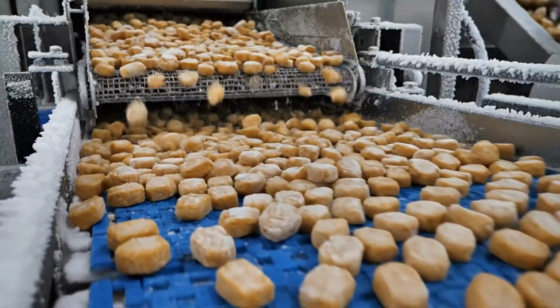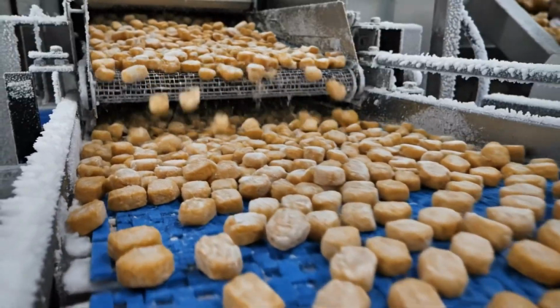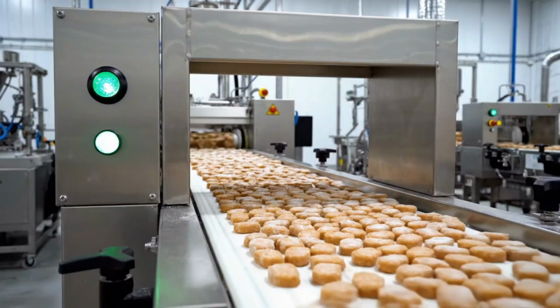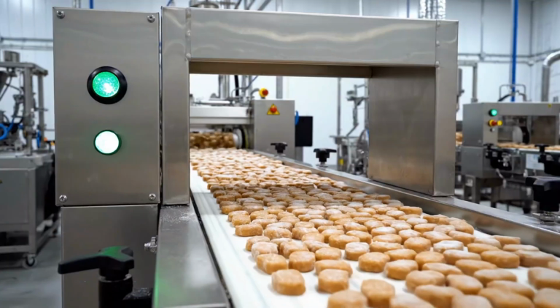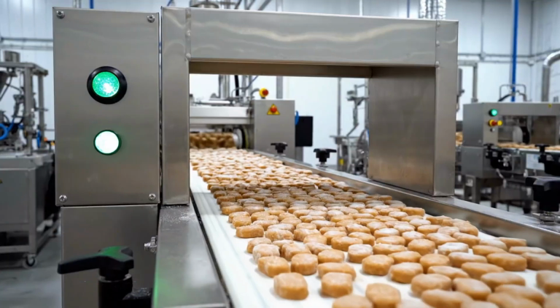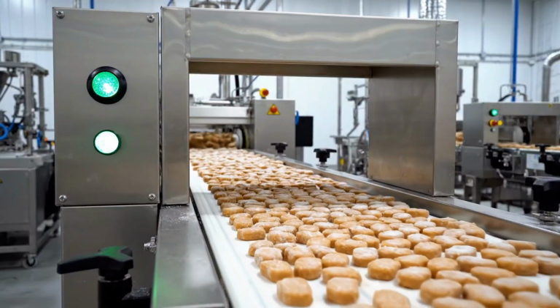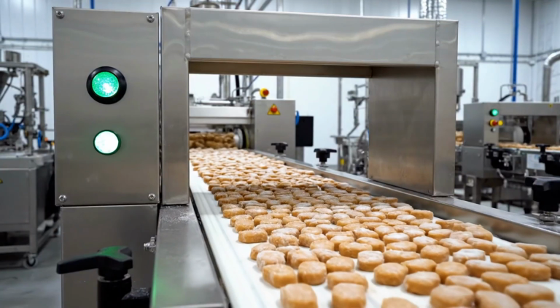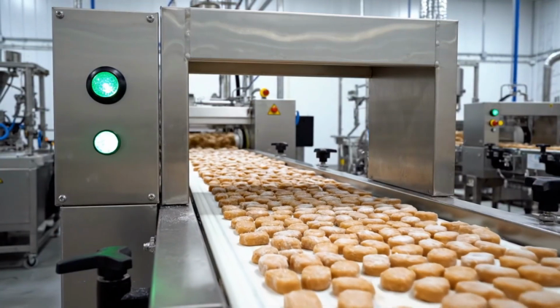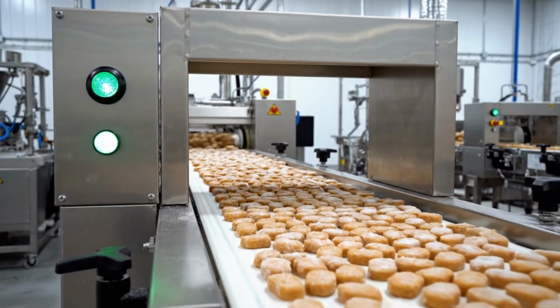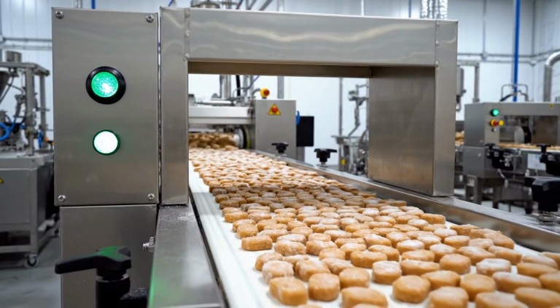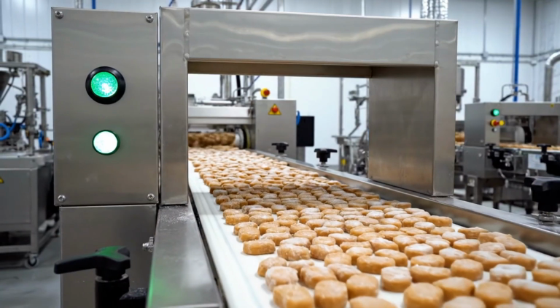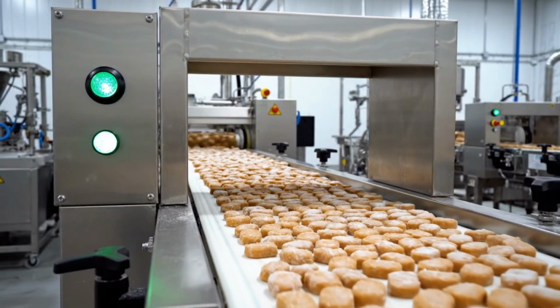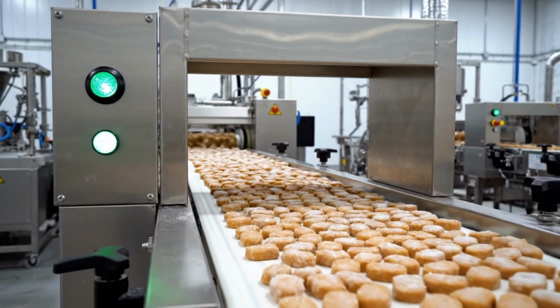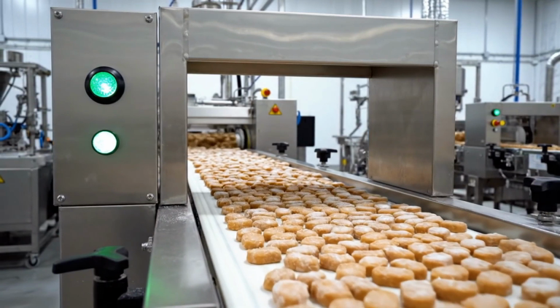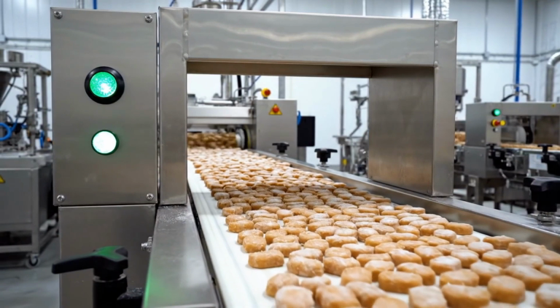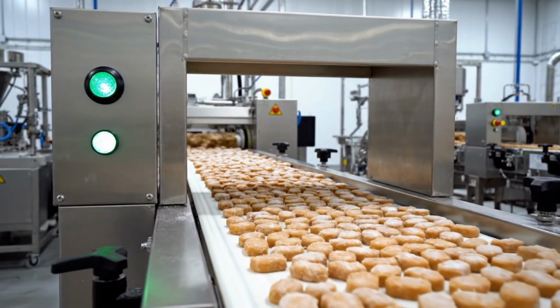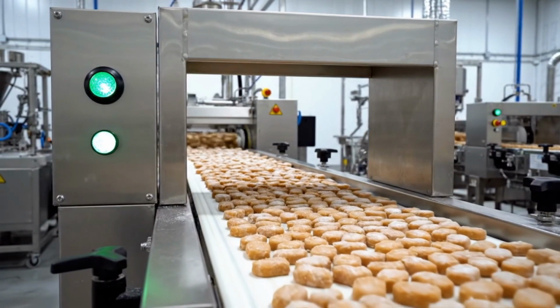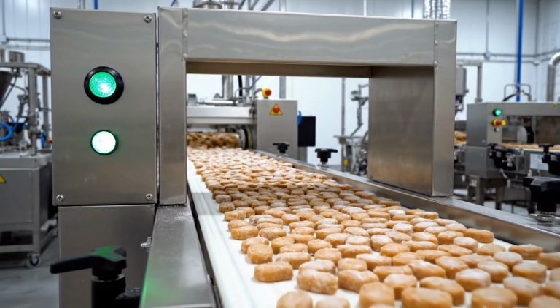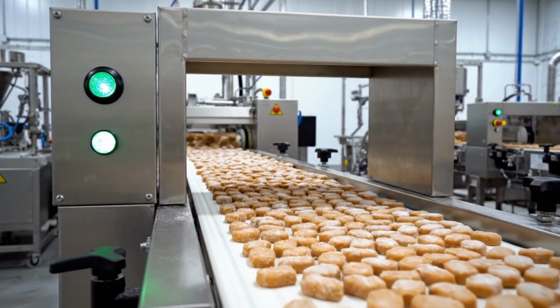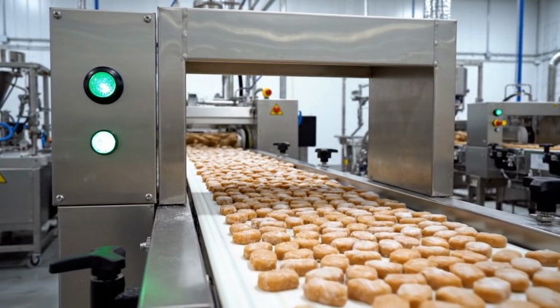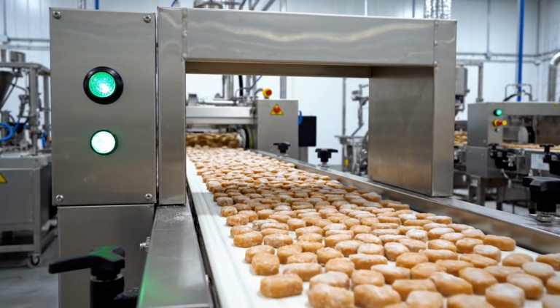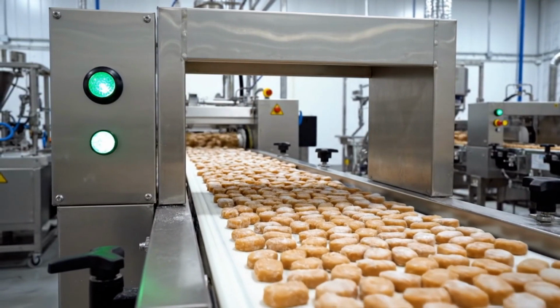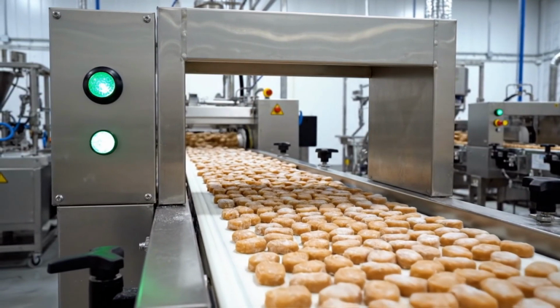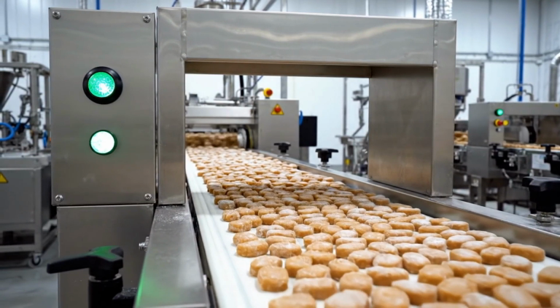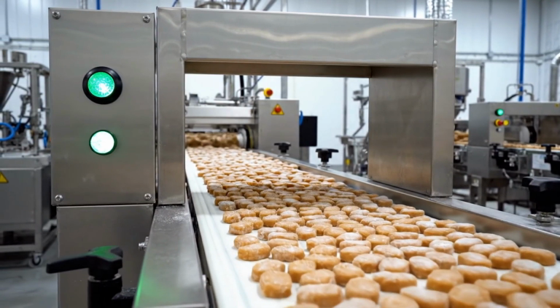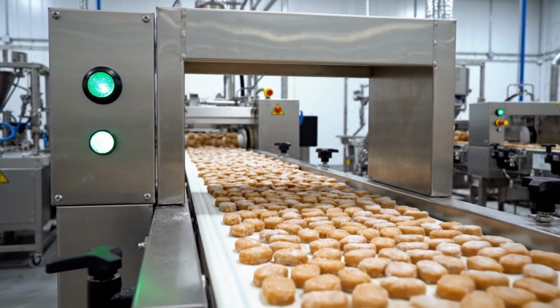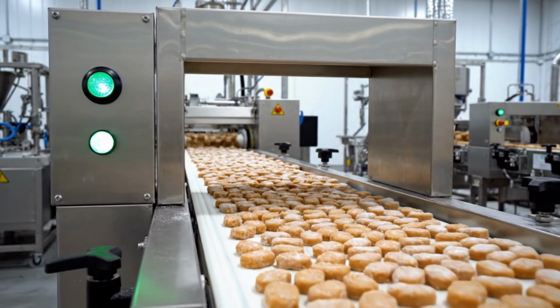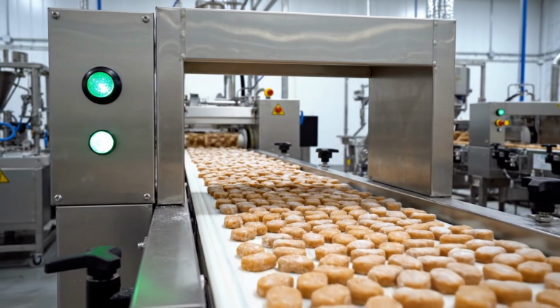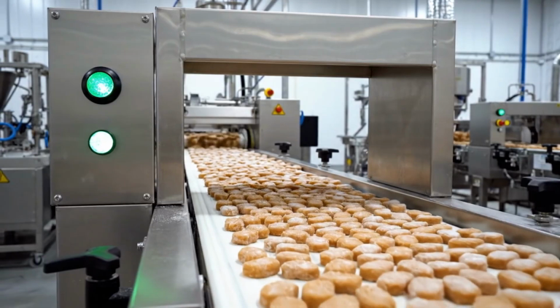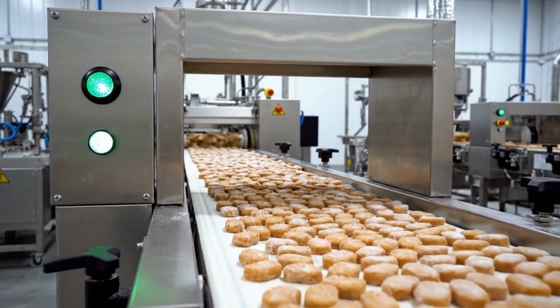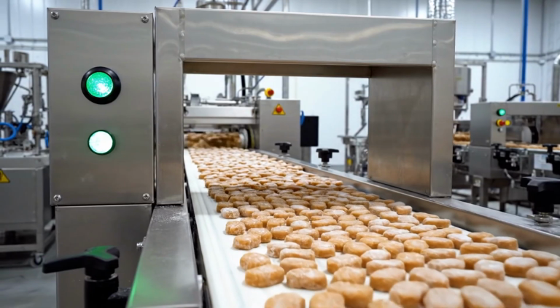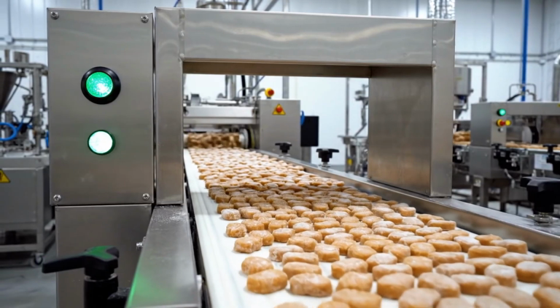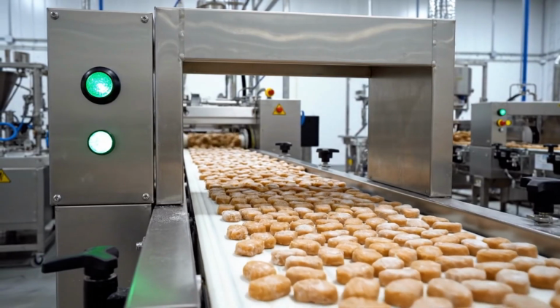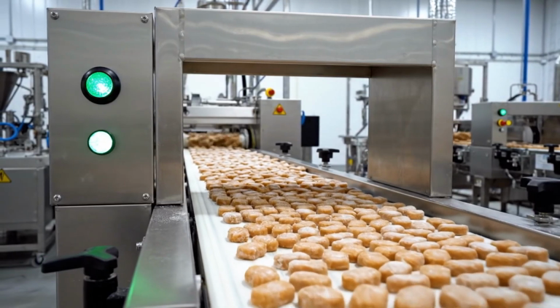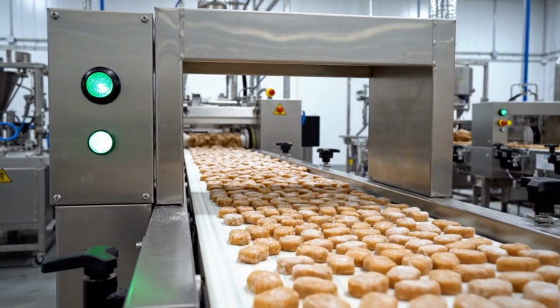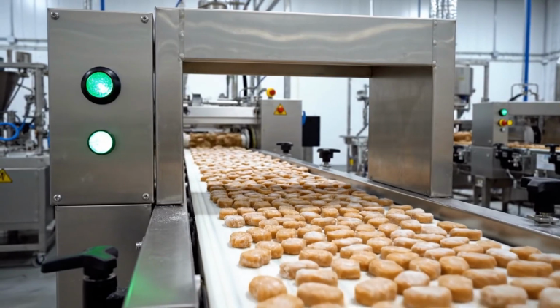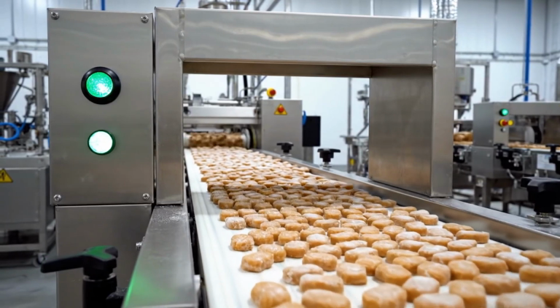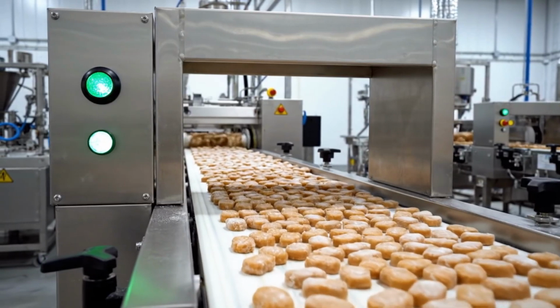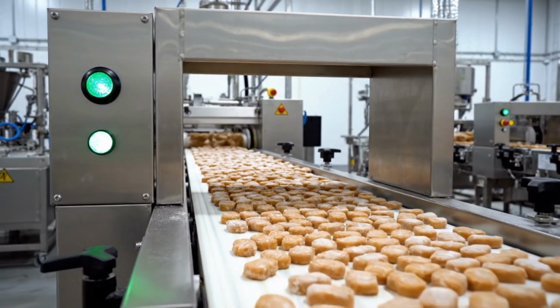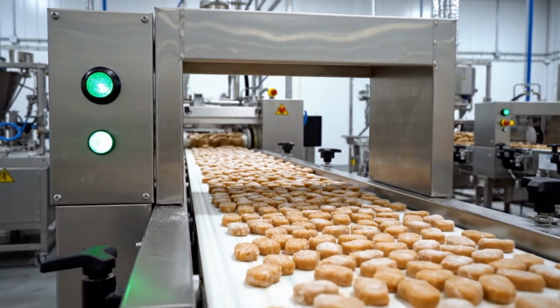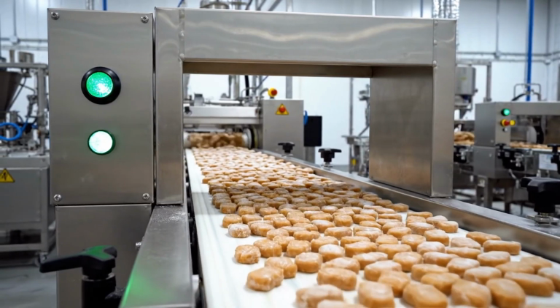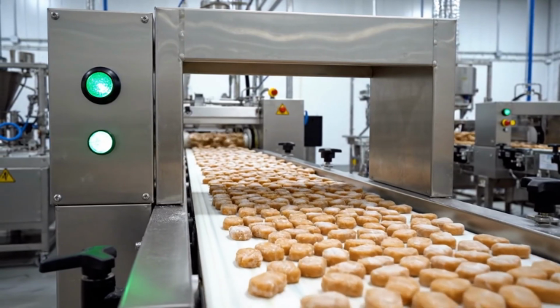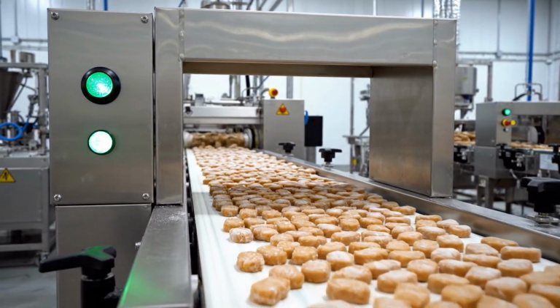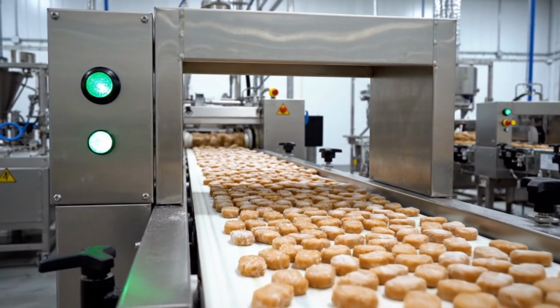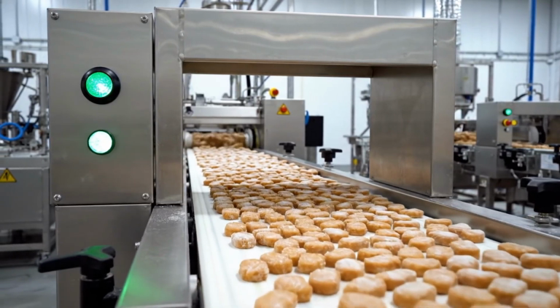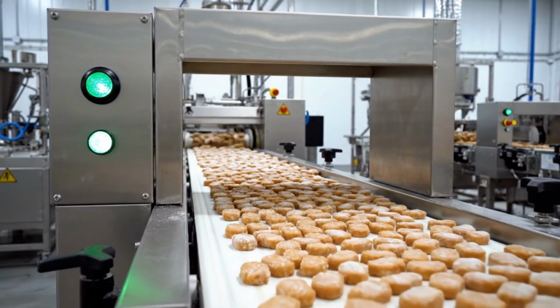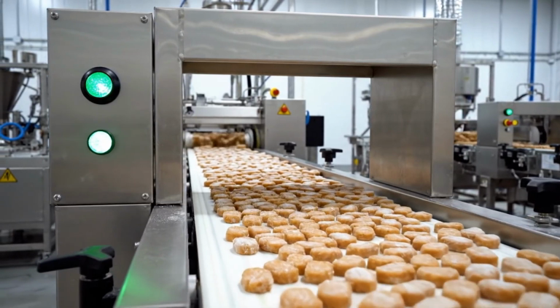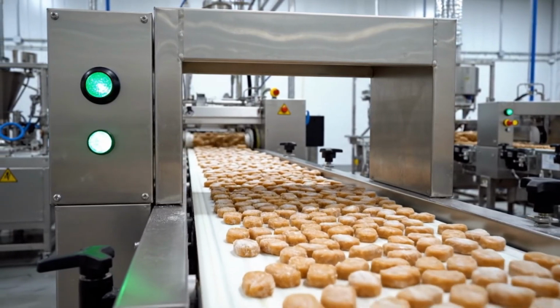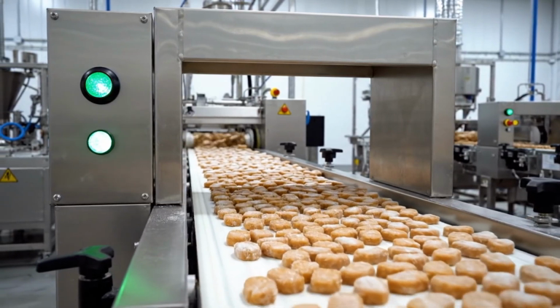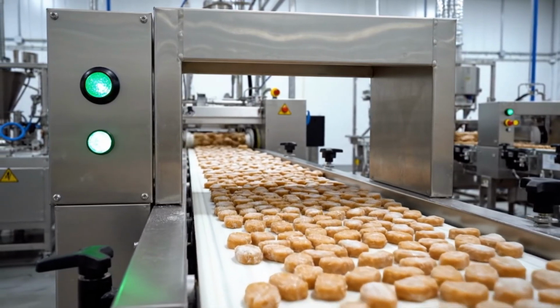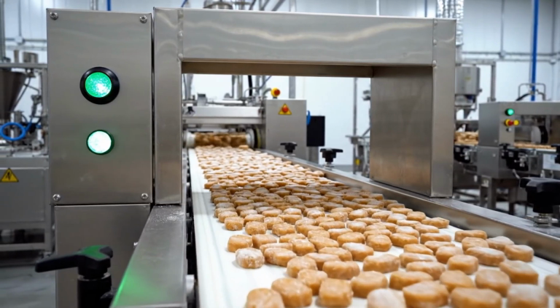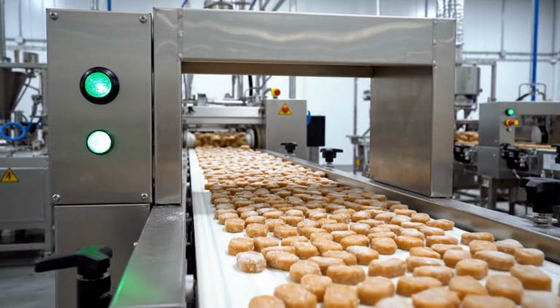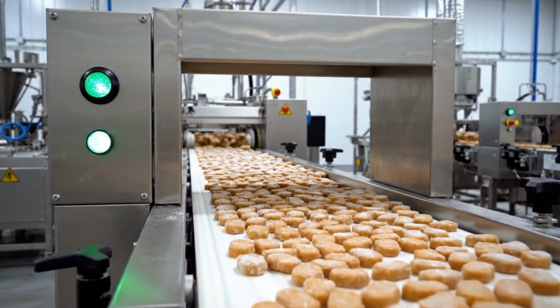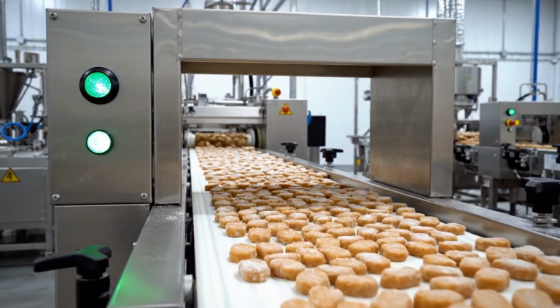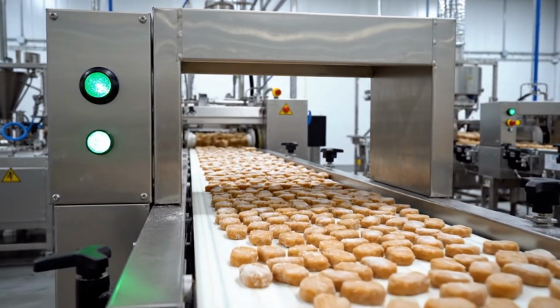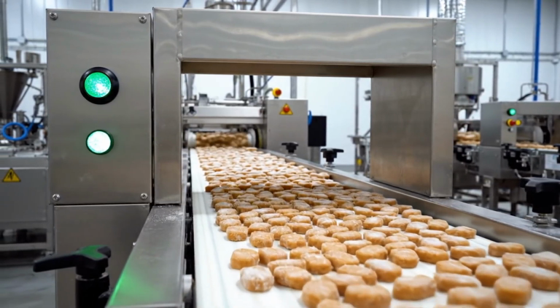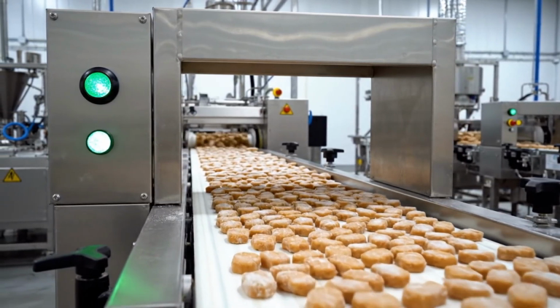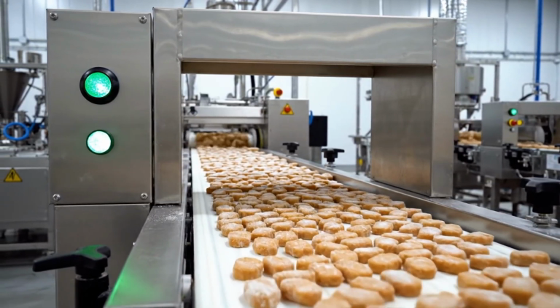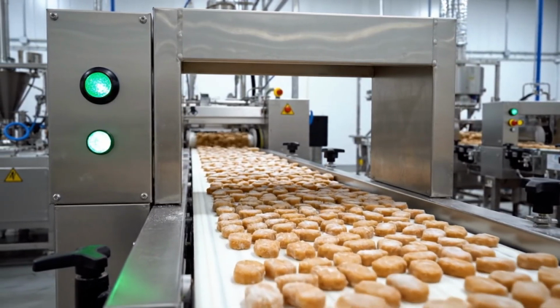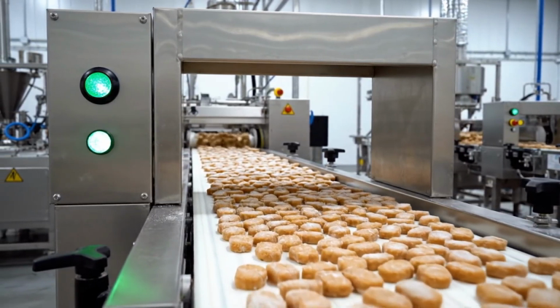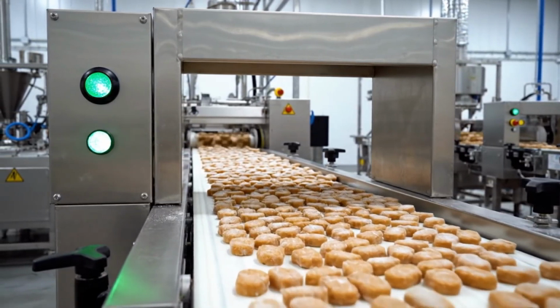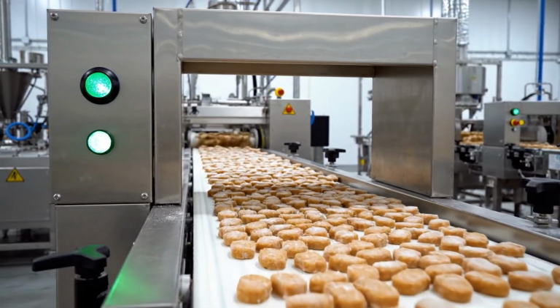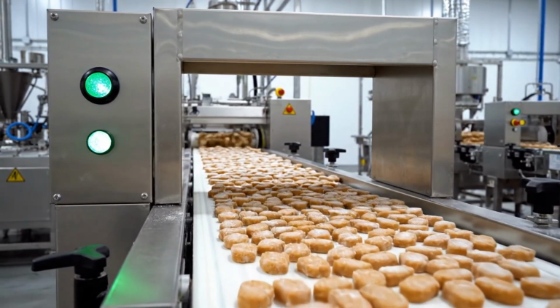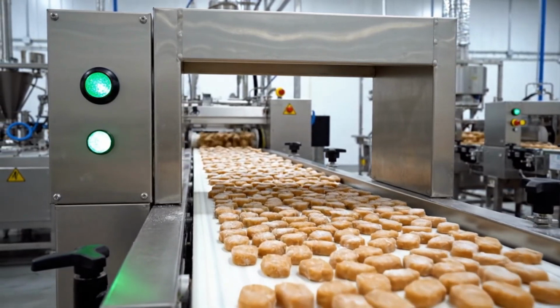The belt carries the frozen stream of food through the detector. The green light remains on. The flow is uninterrupted.